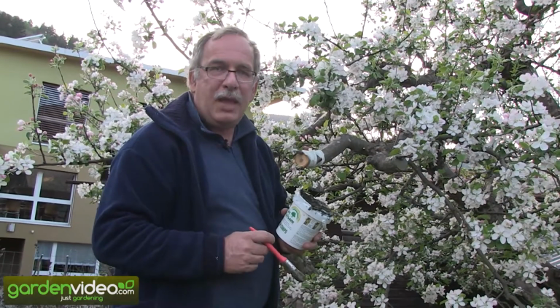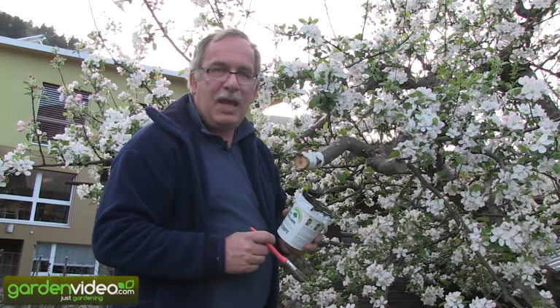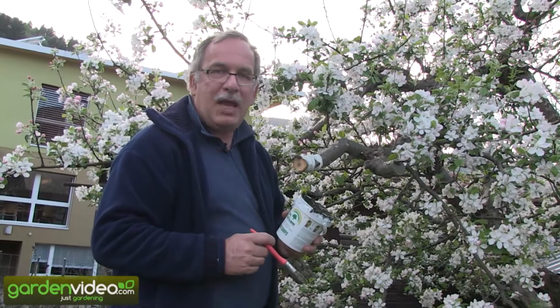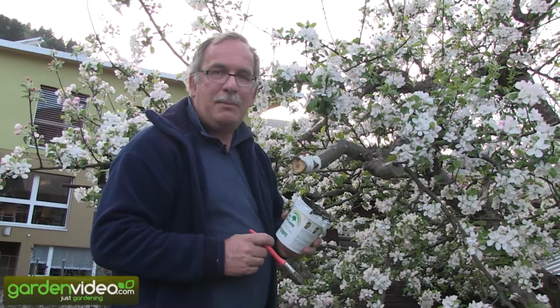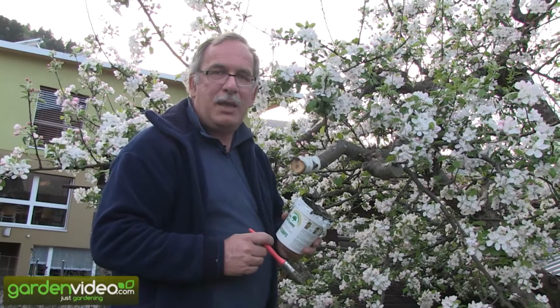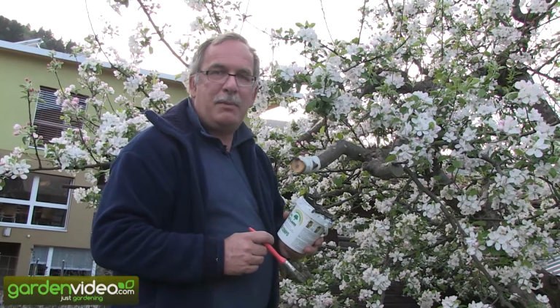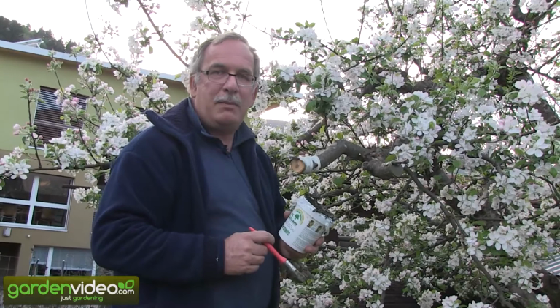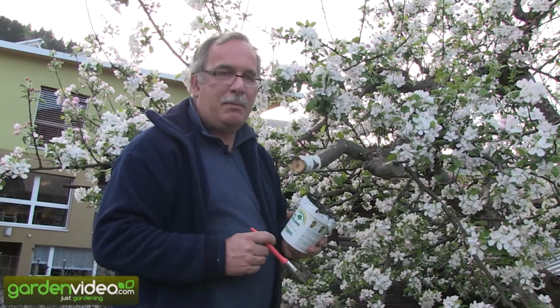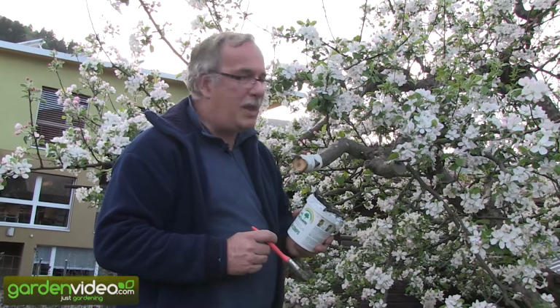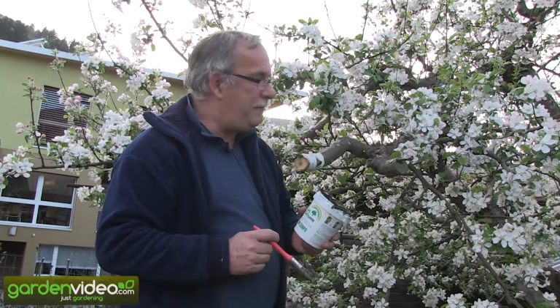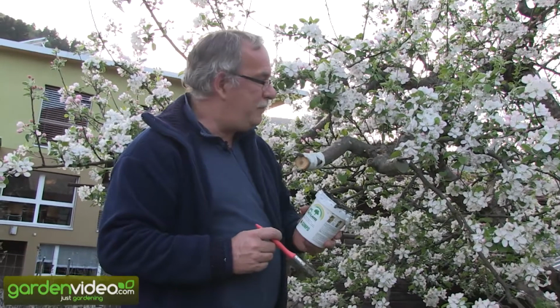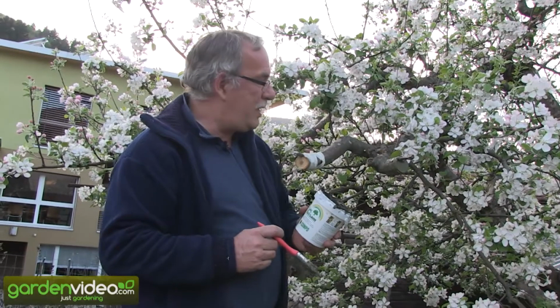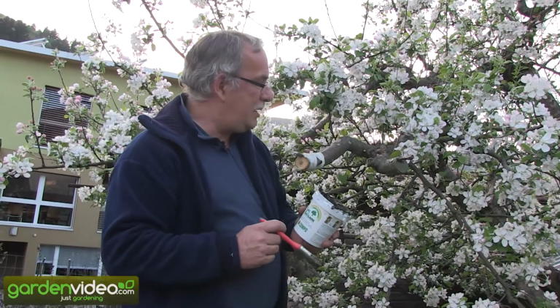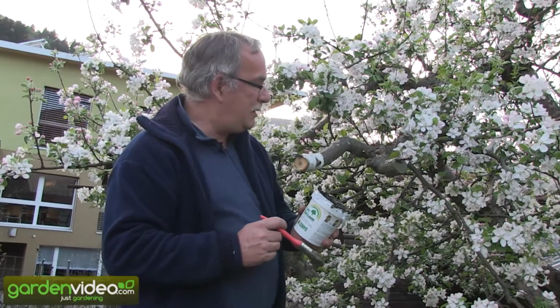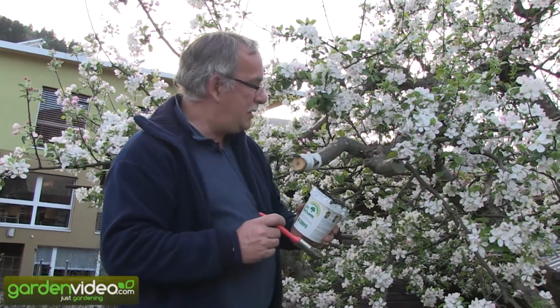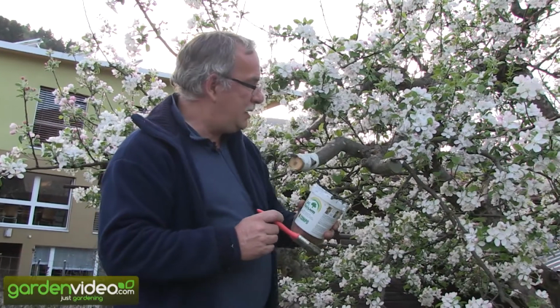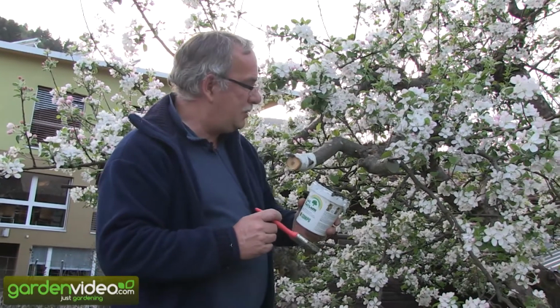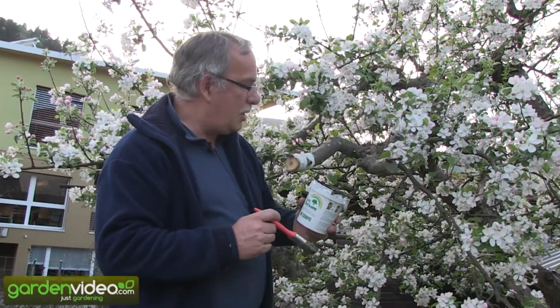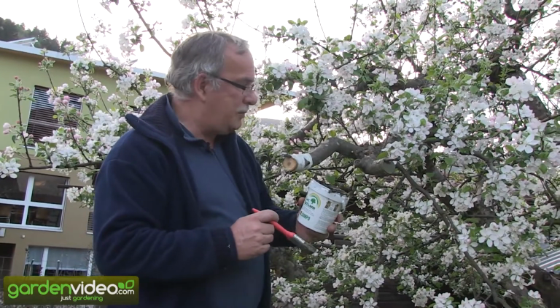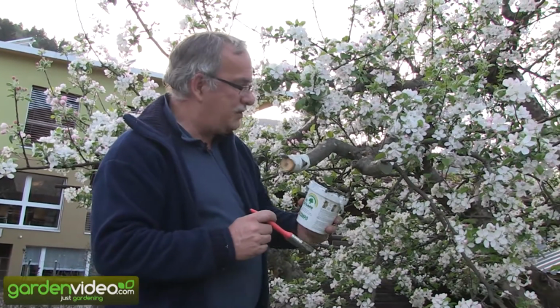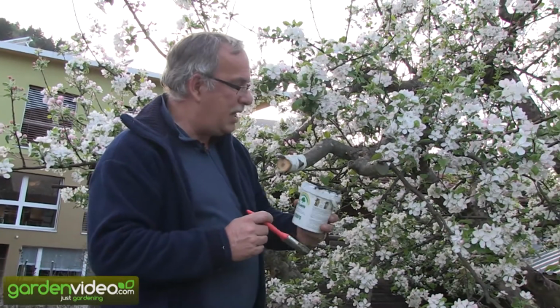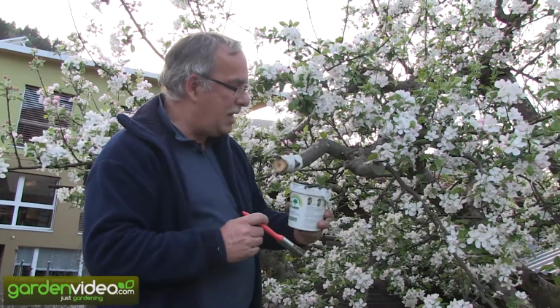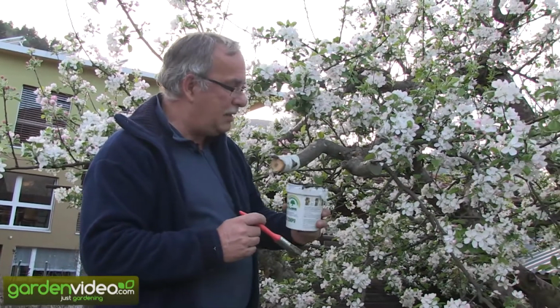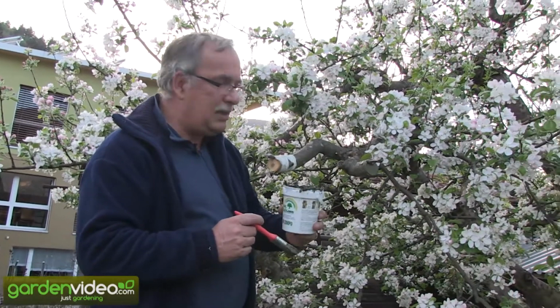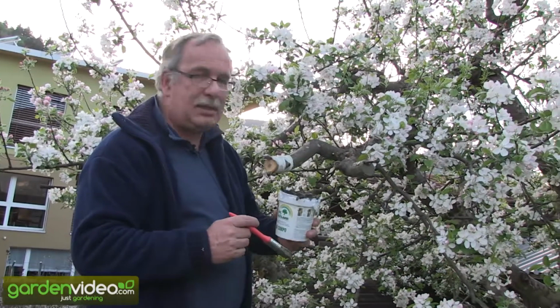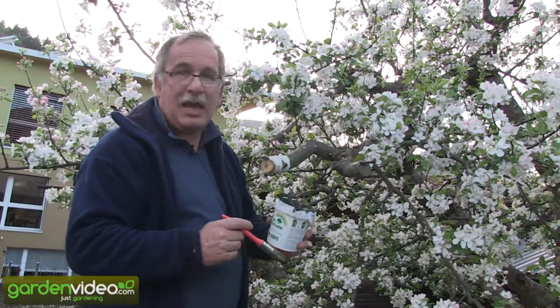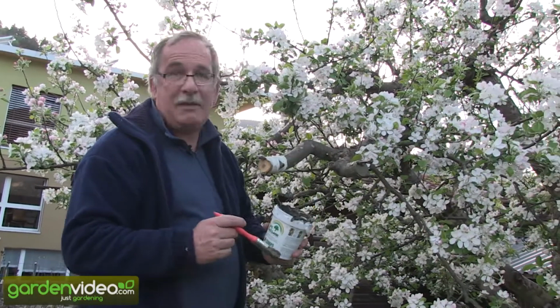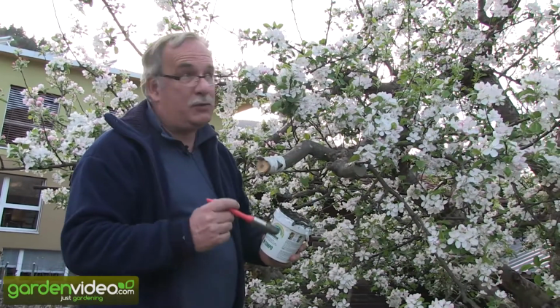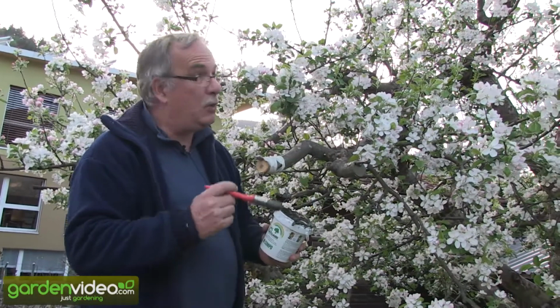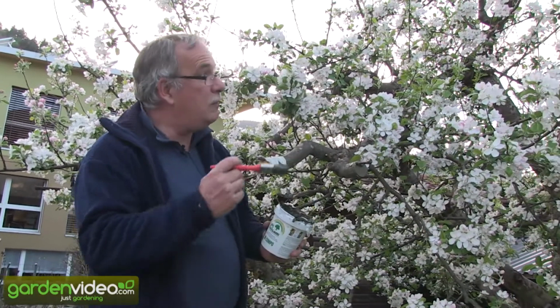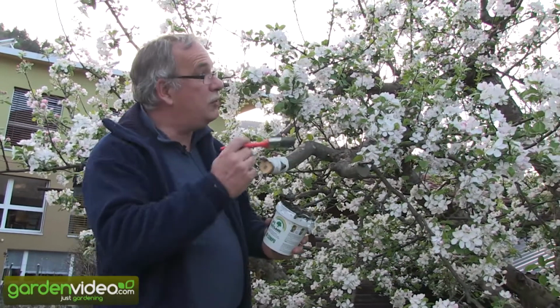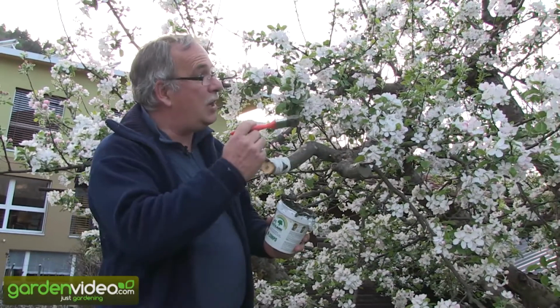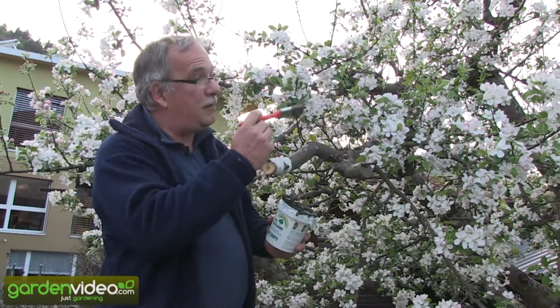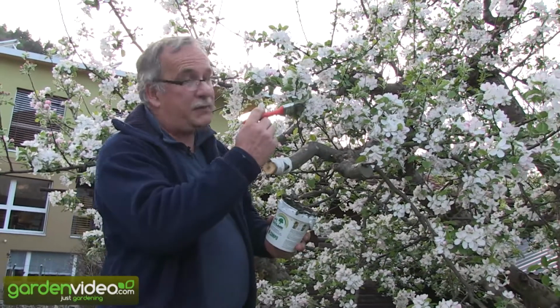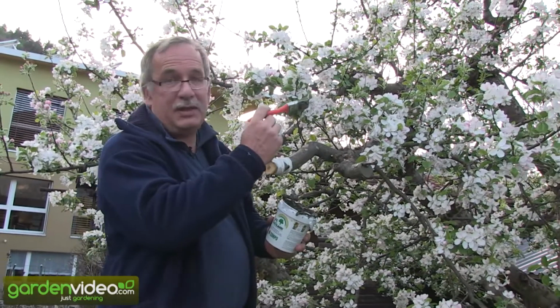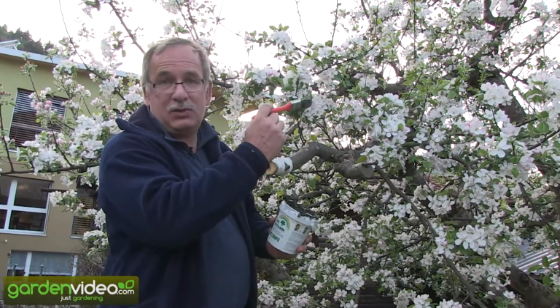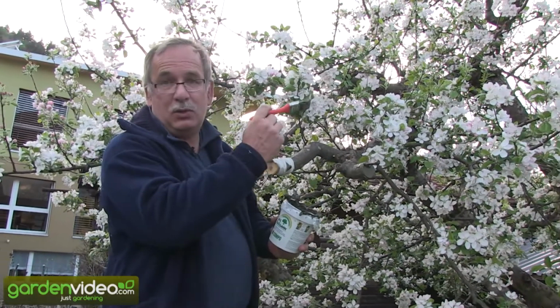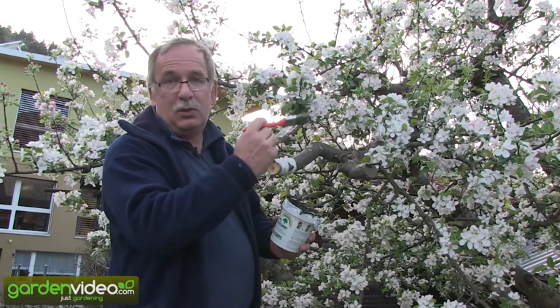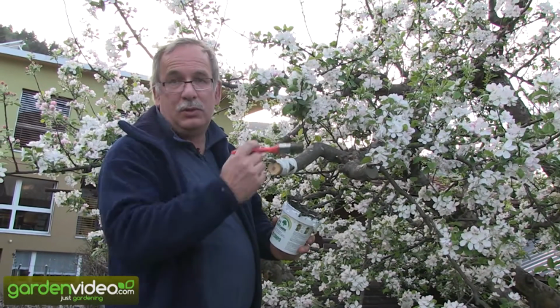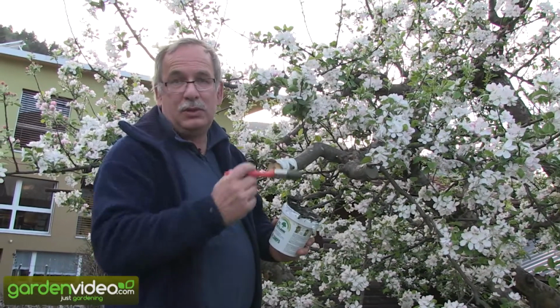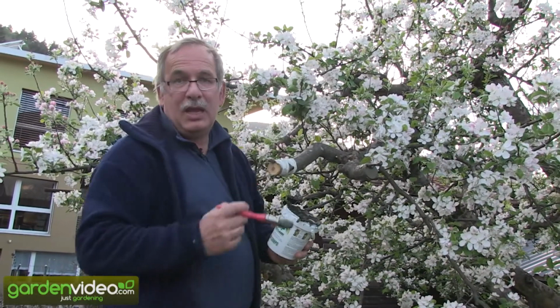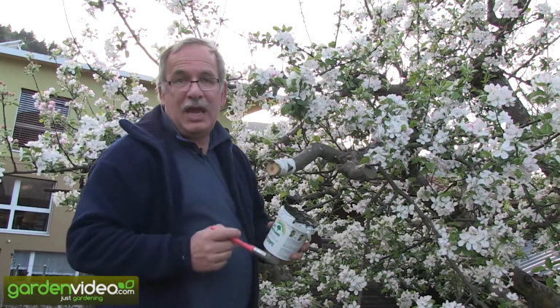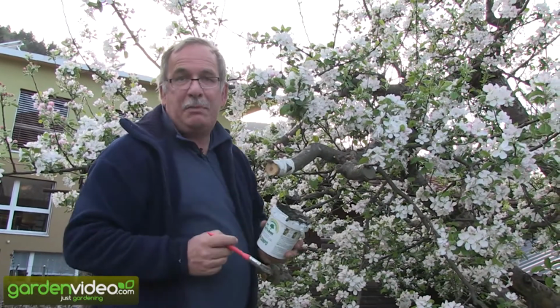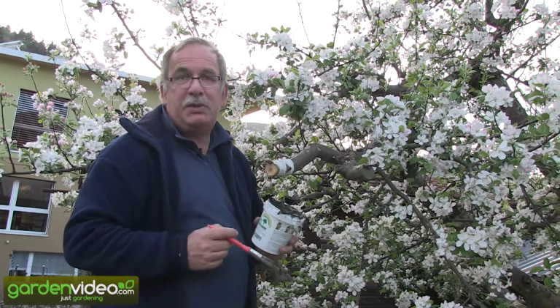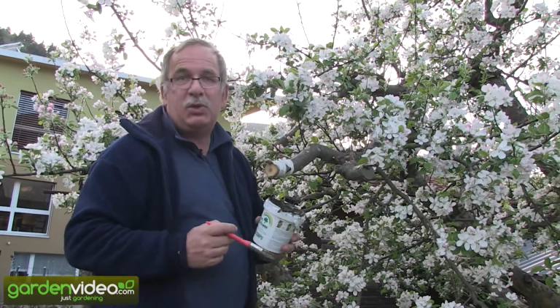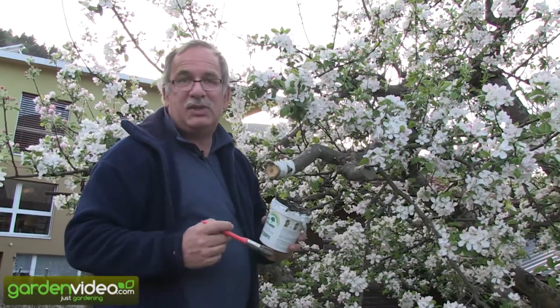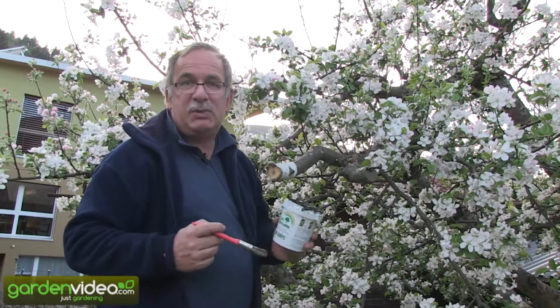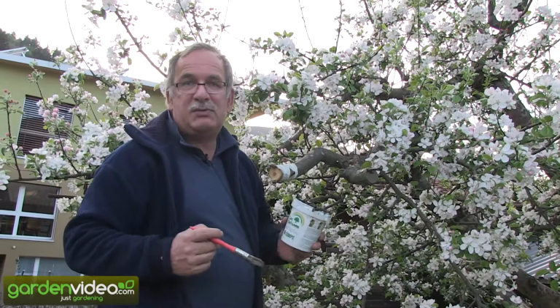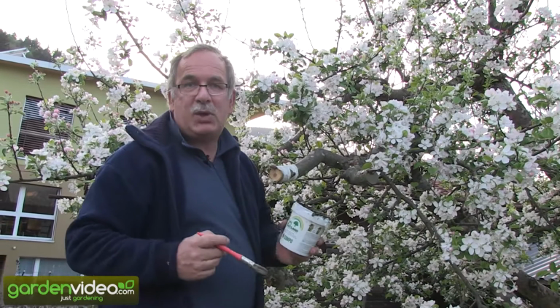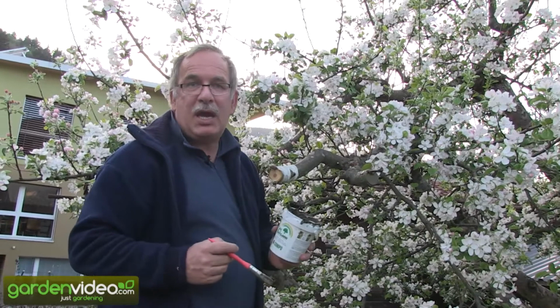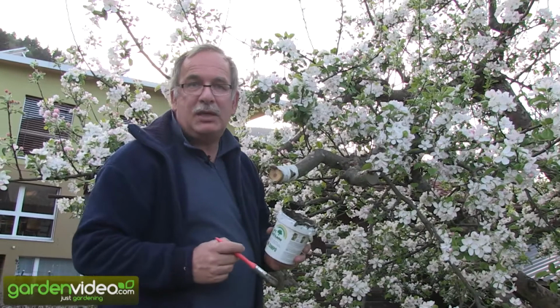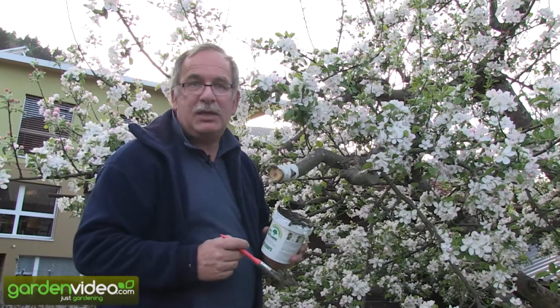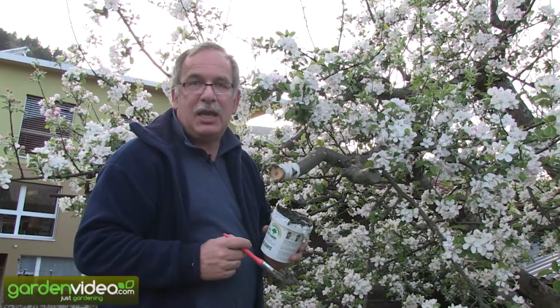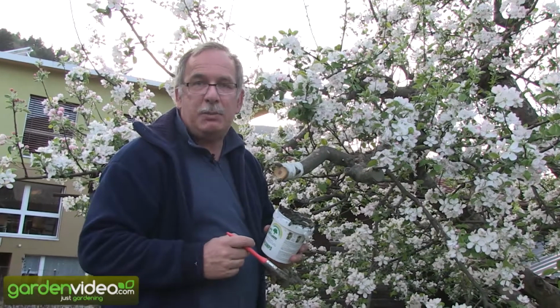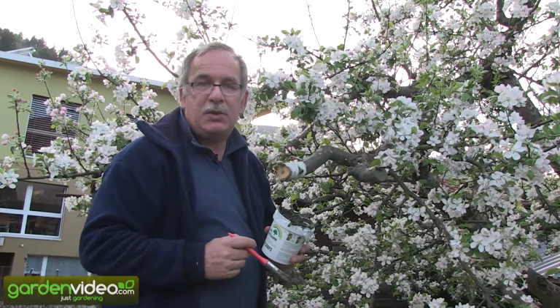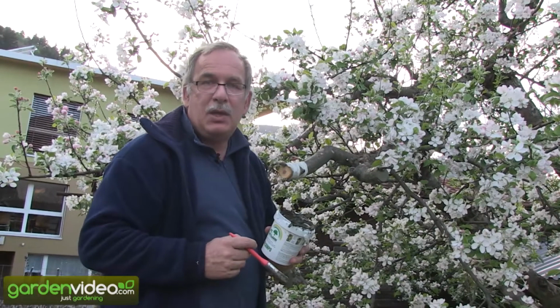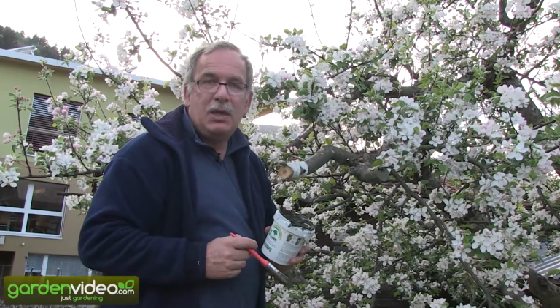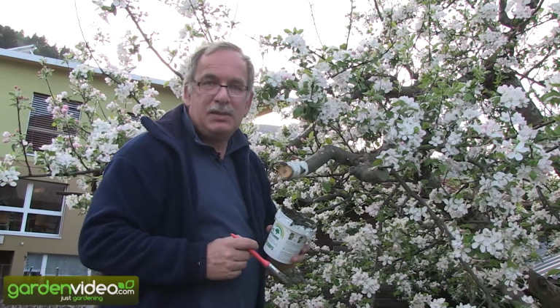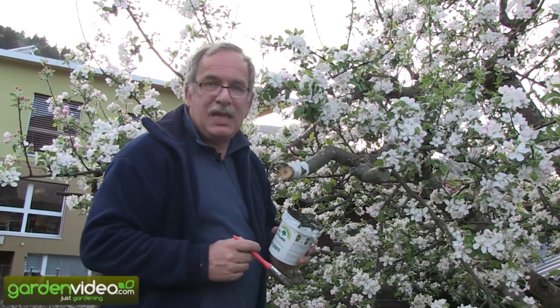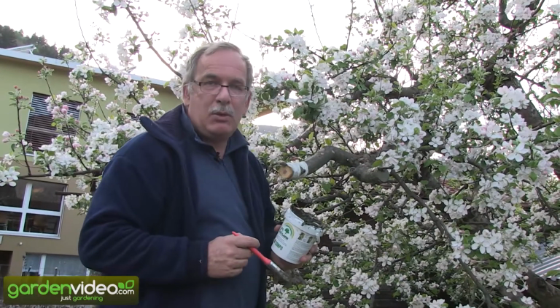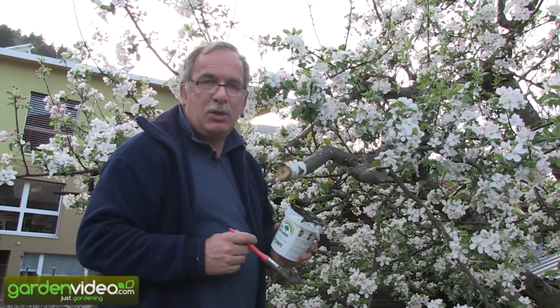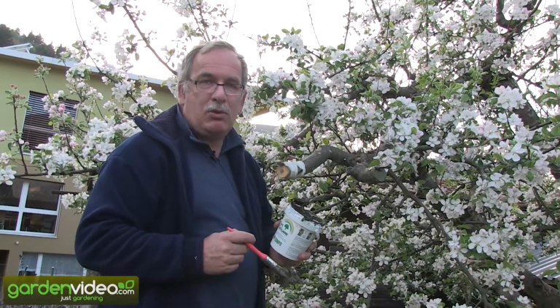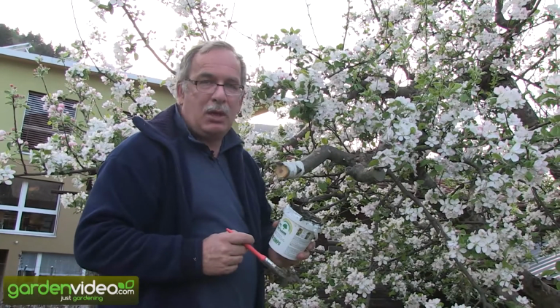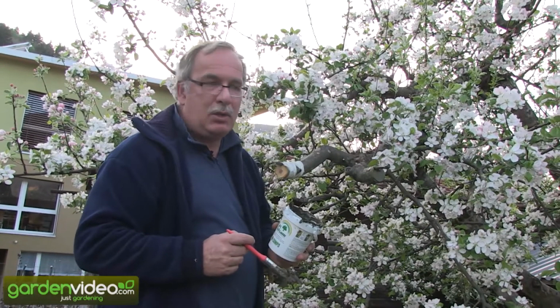Today I show you how to over-graft an apple tree. I am in my friend Tom's garden and I have to over-graft this old apple tree, a Swiss variety named Sauergrauch.